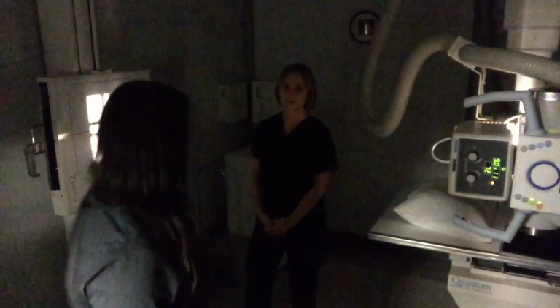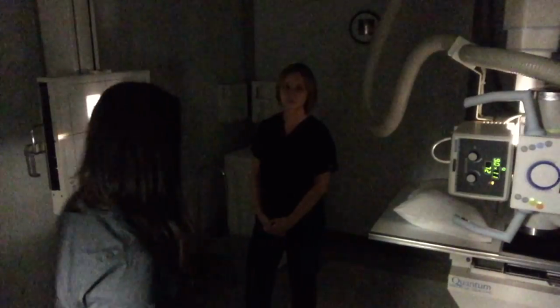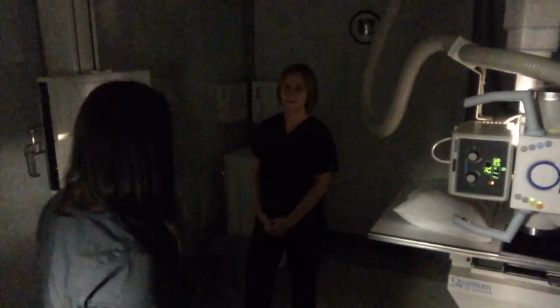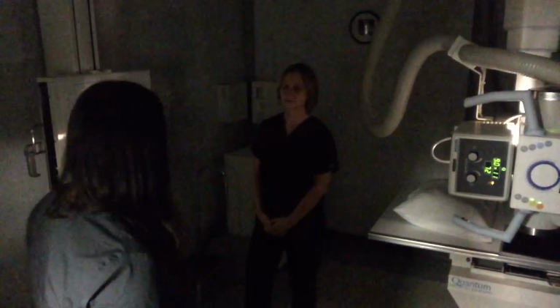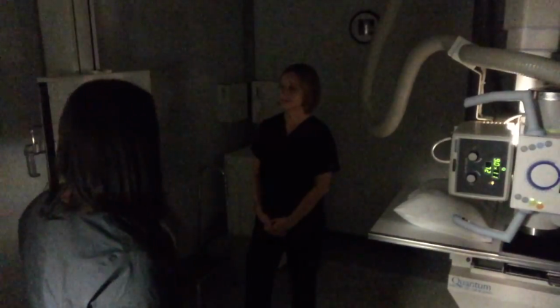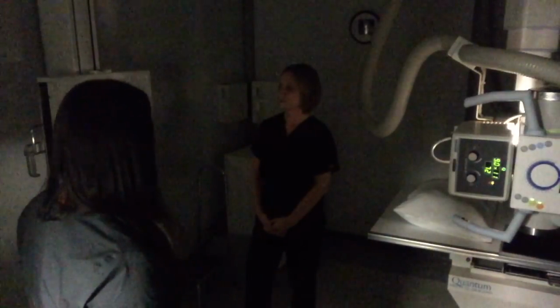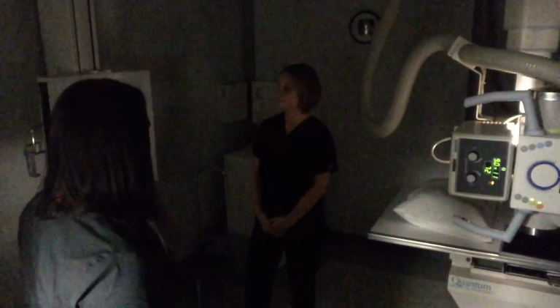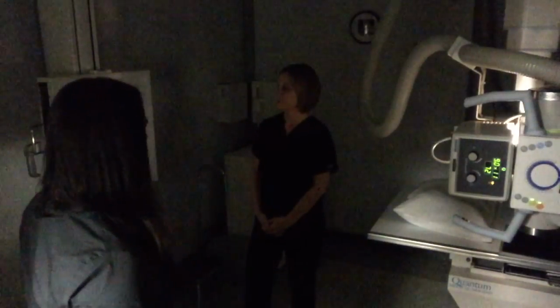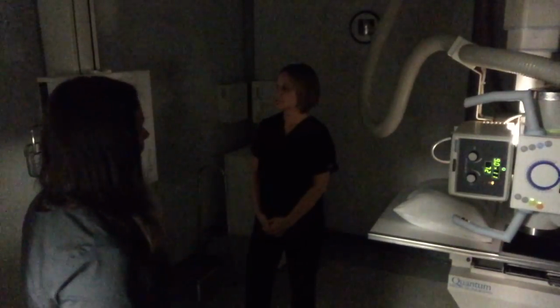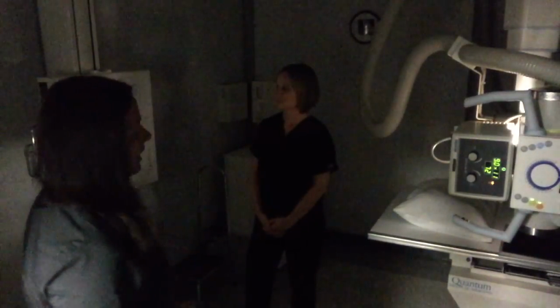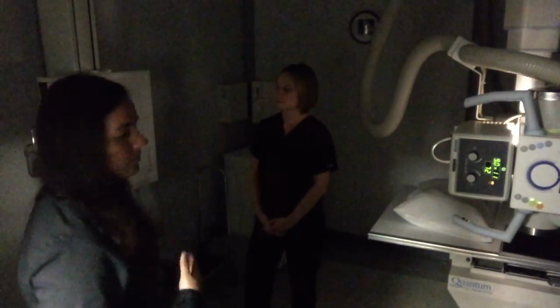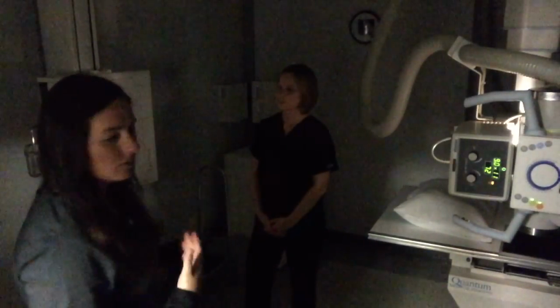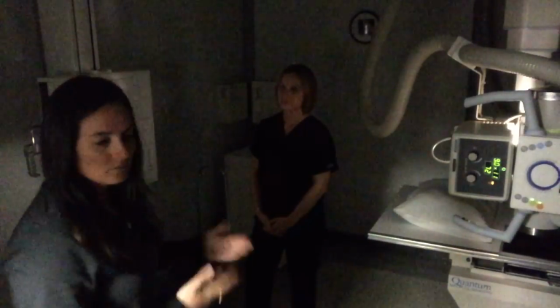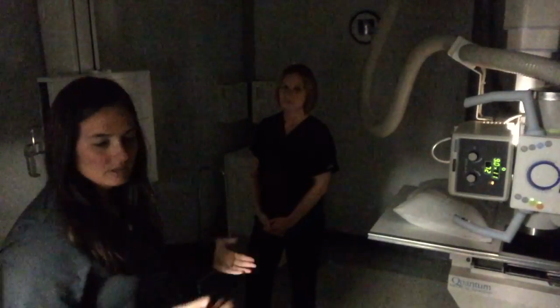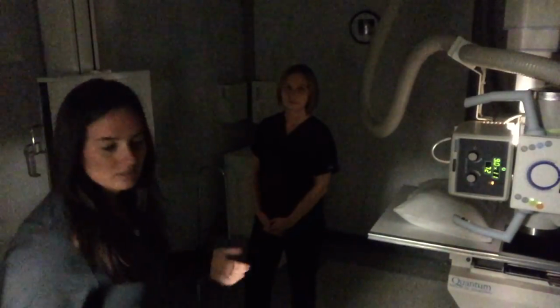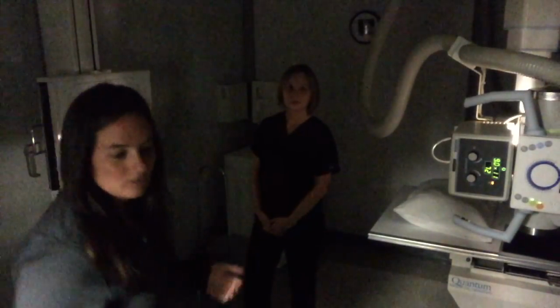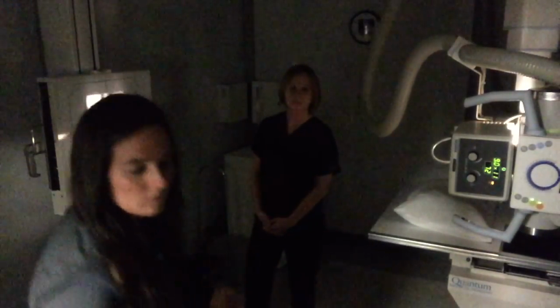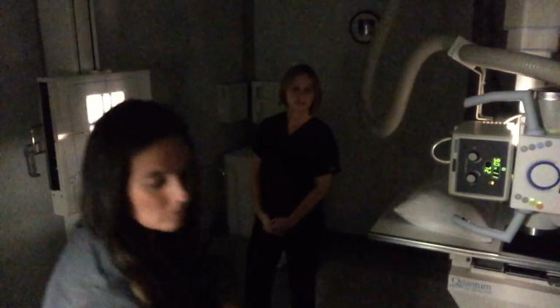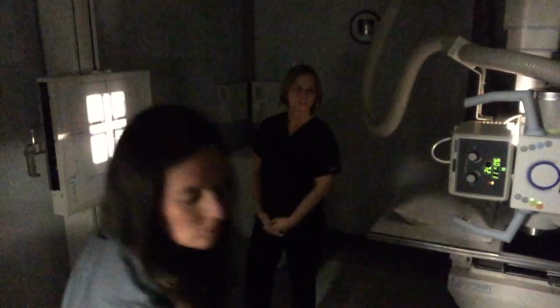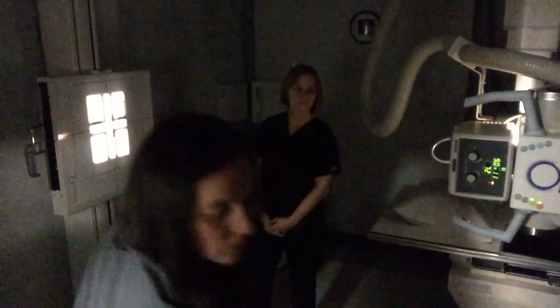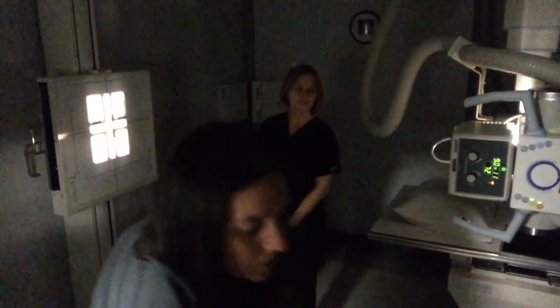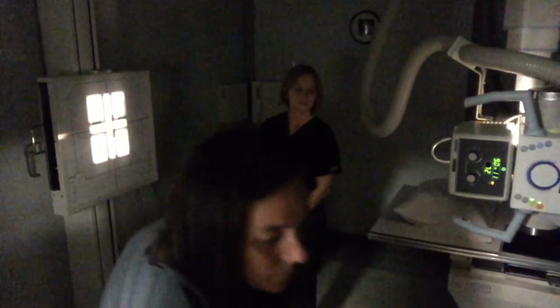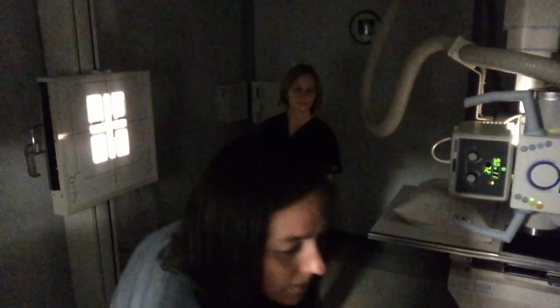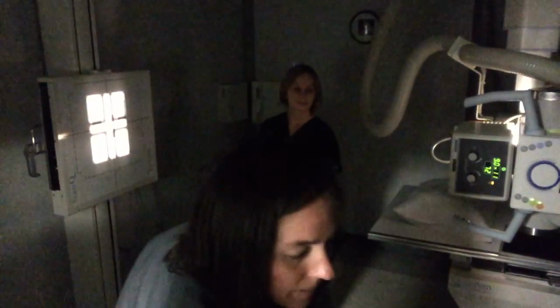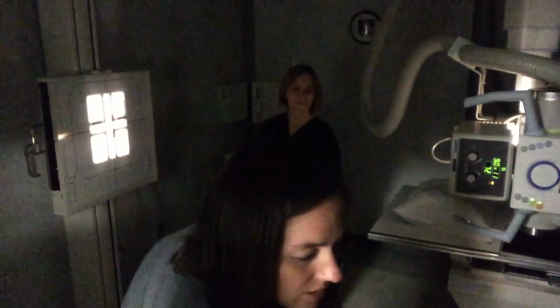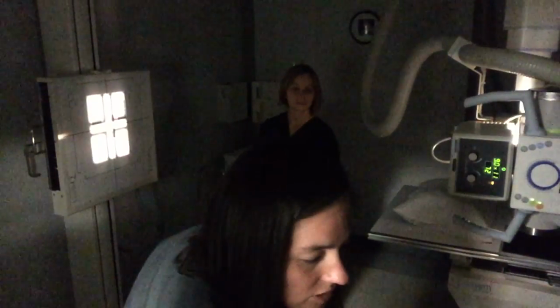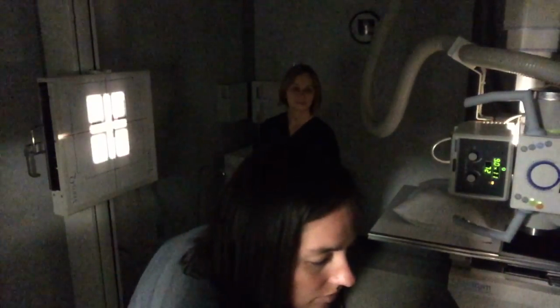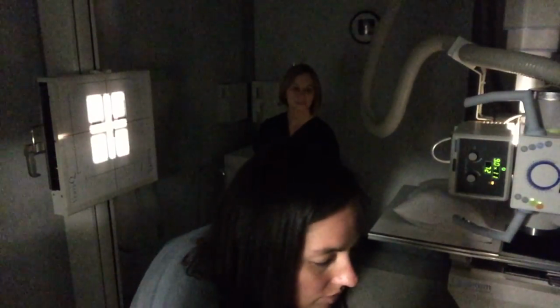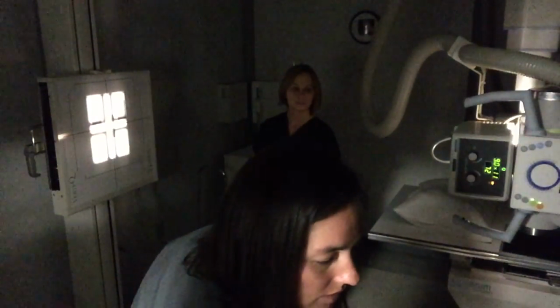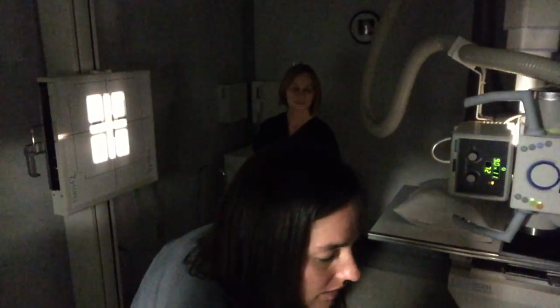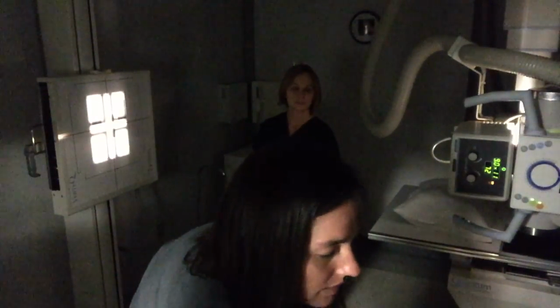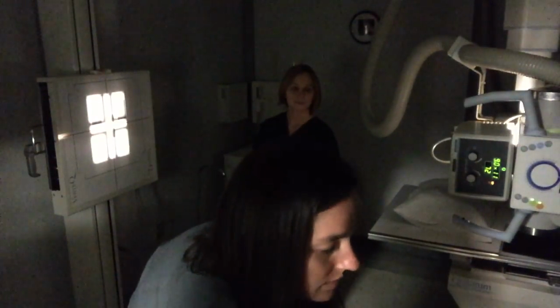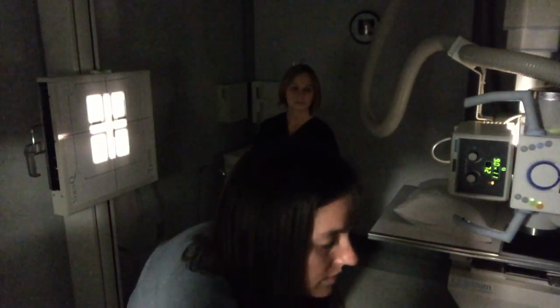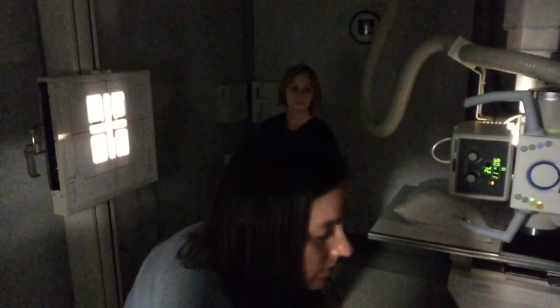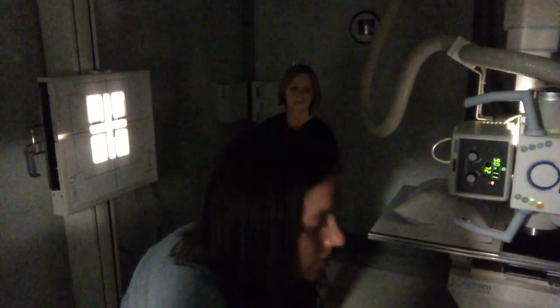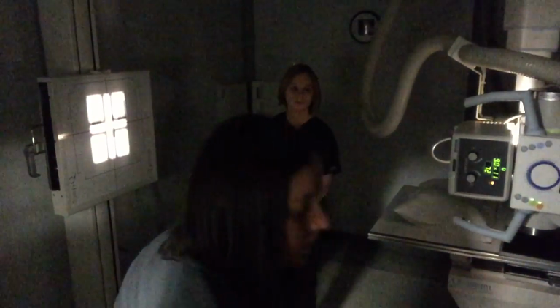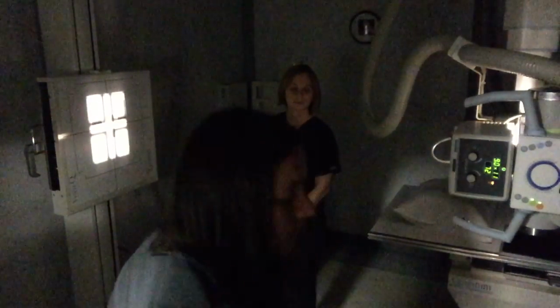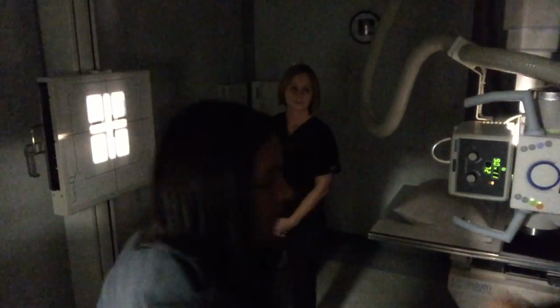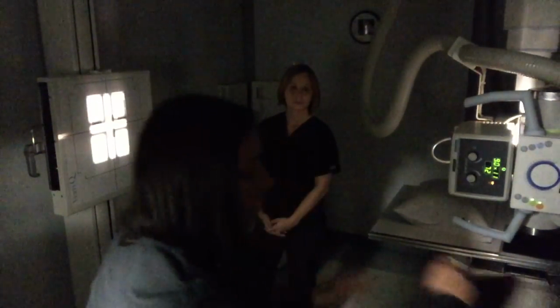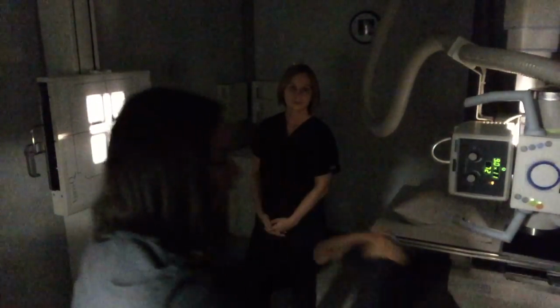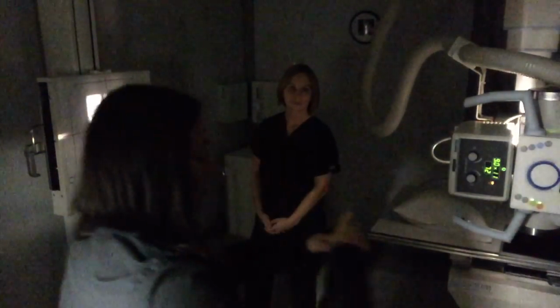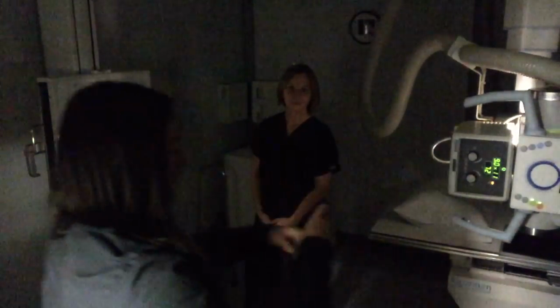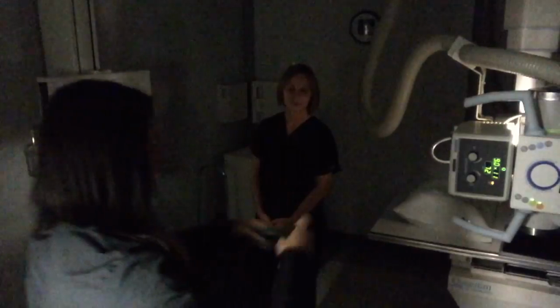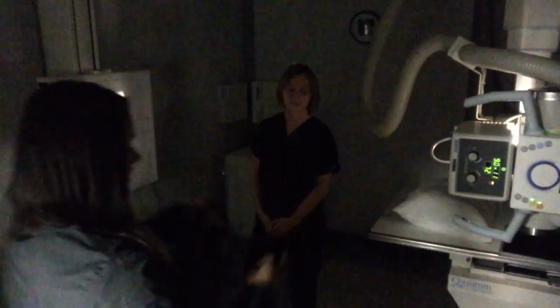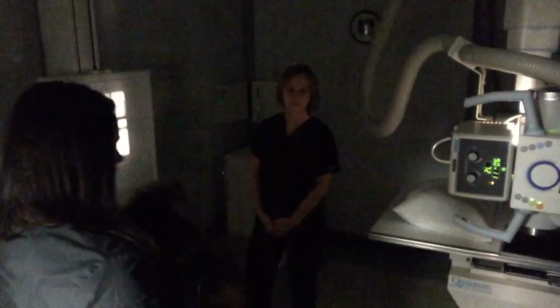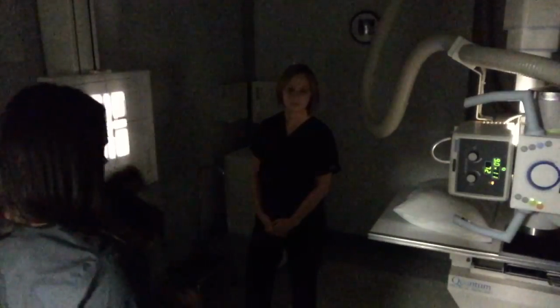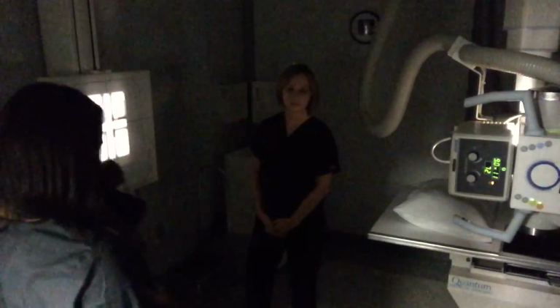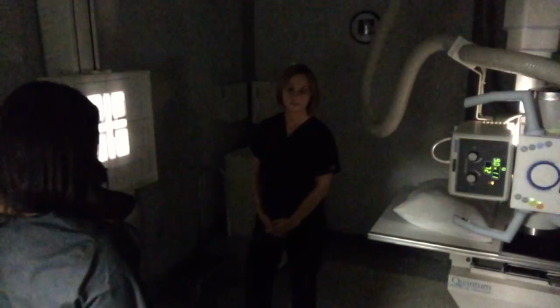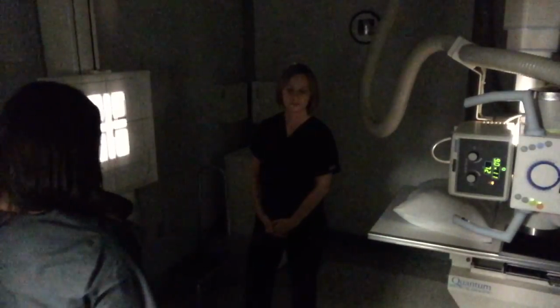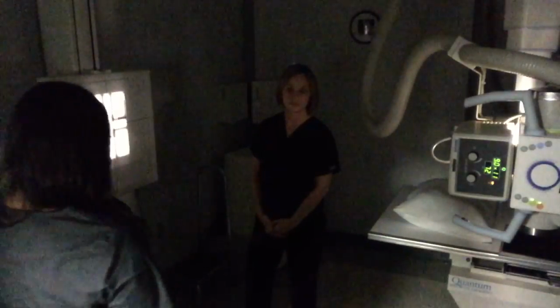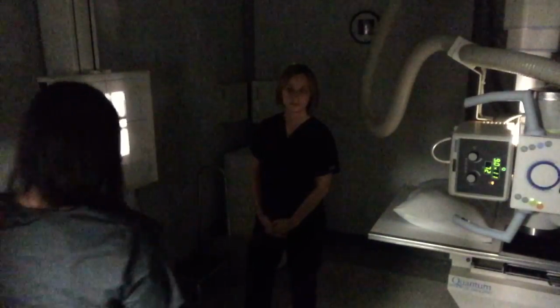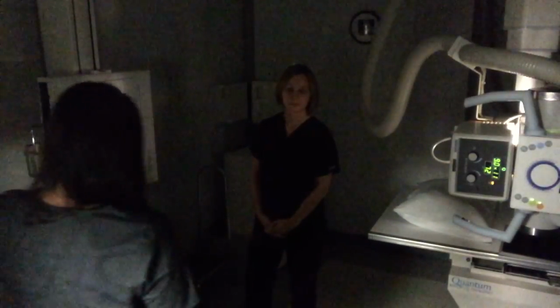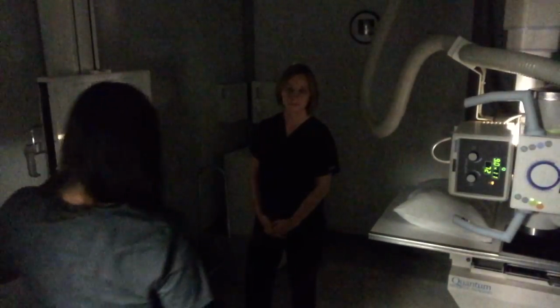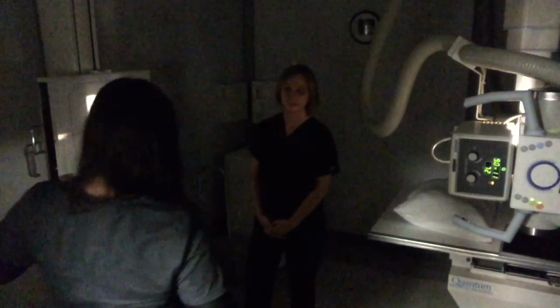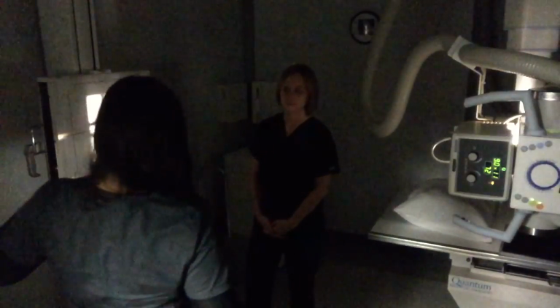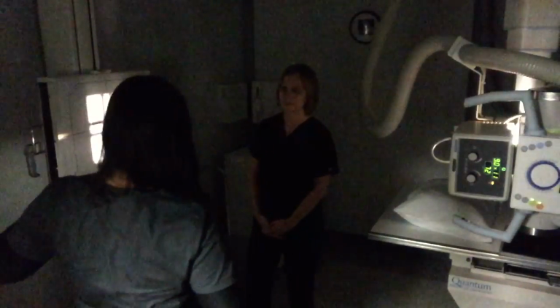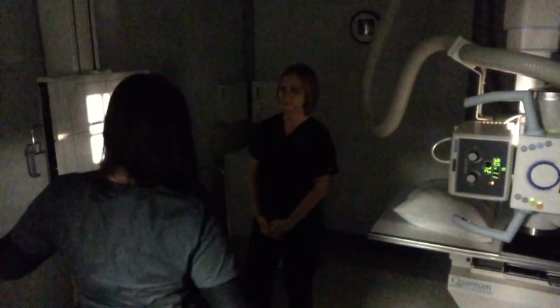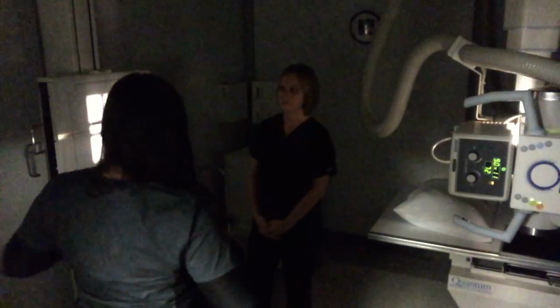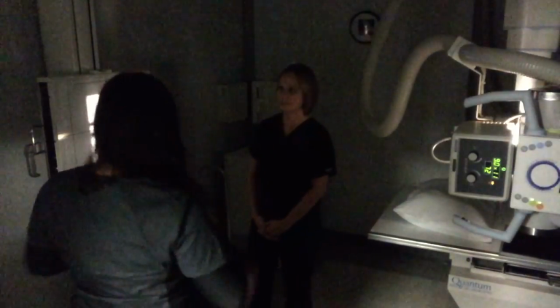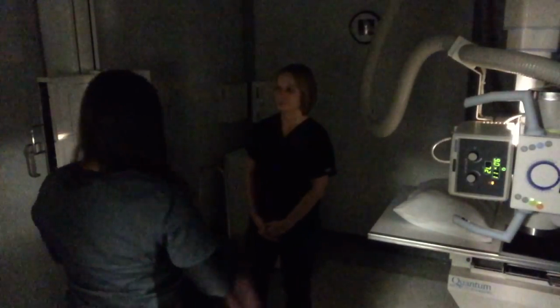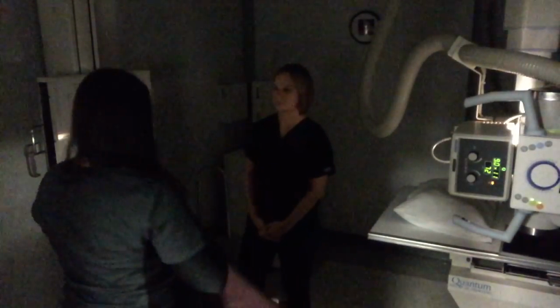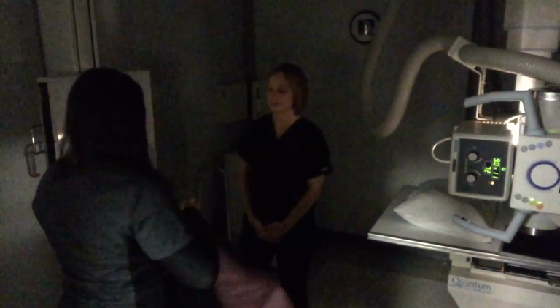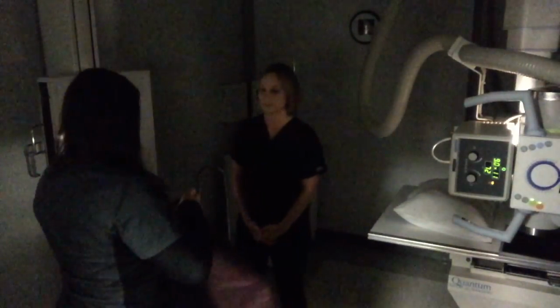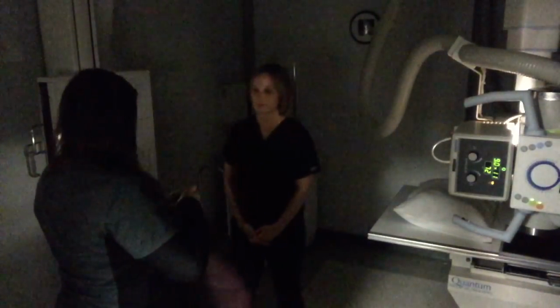I am going to shield my patient for these. So we will shield Mrs. Skaggs.